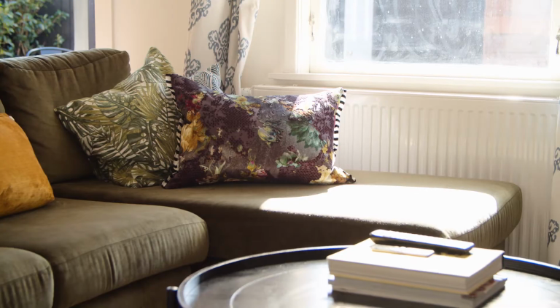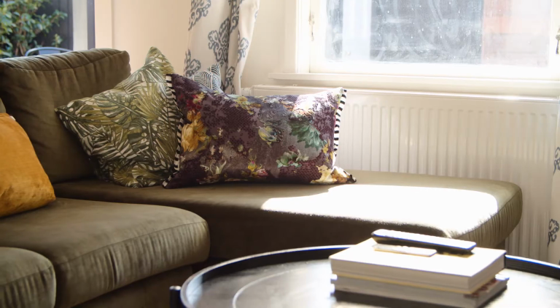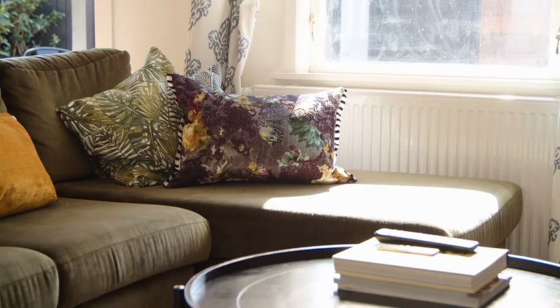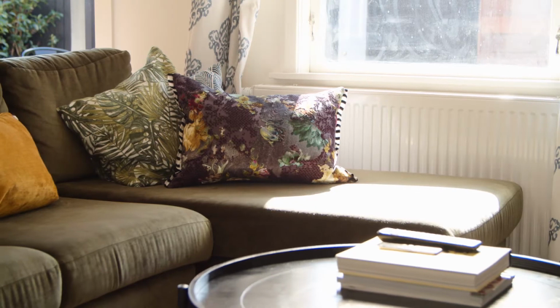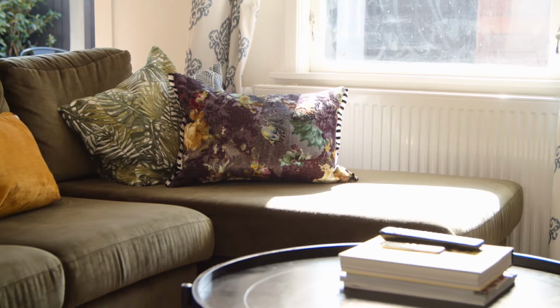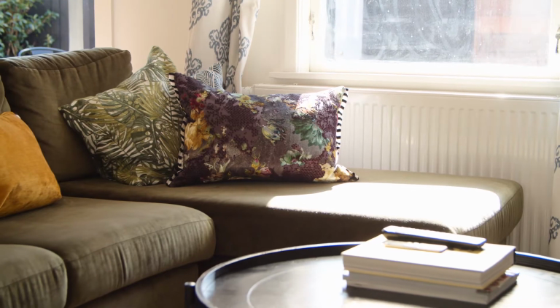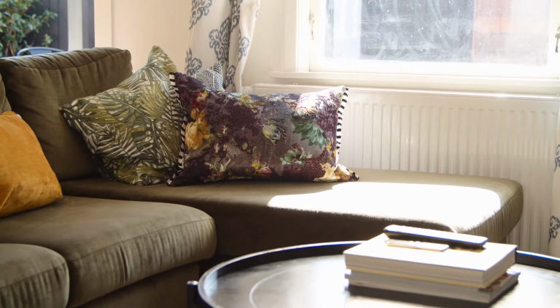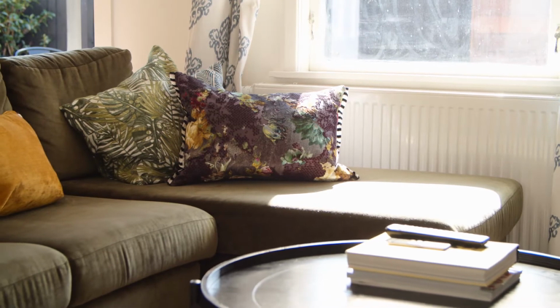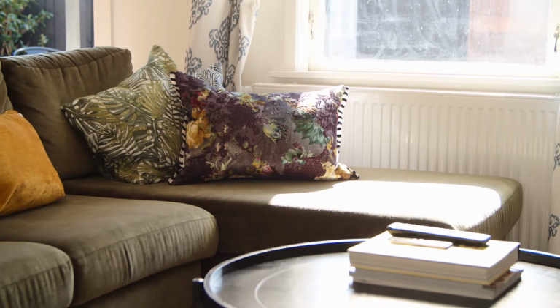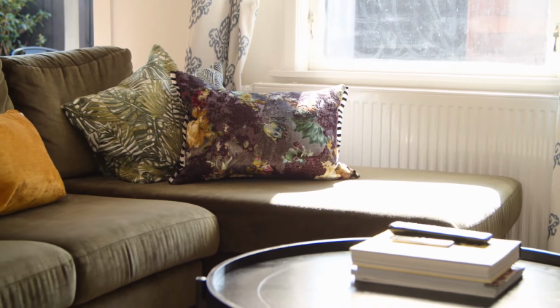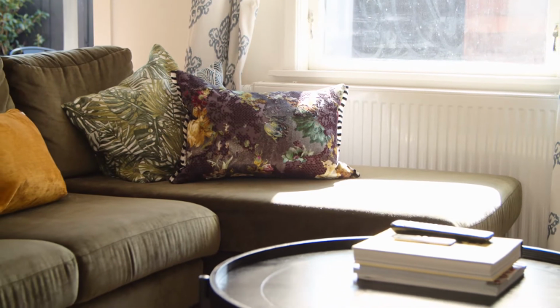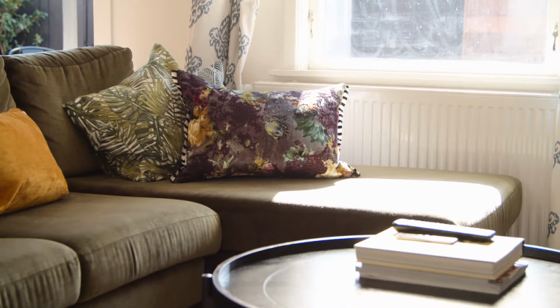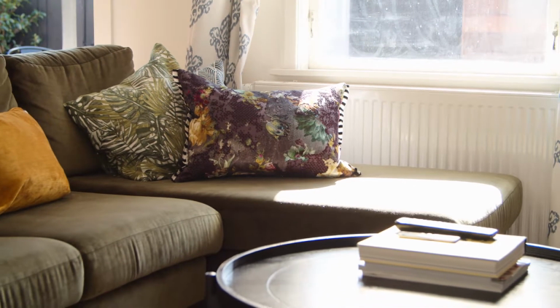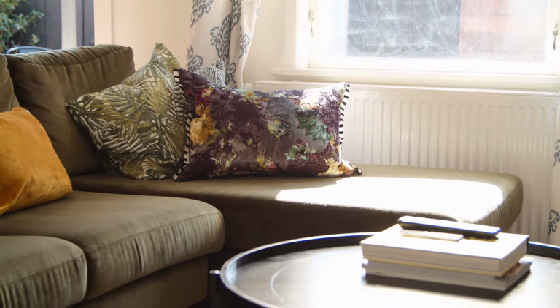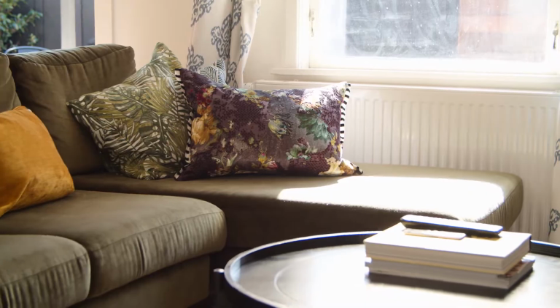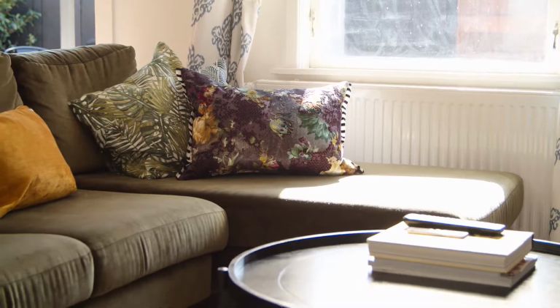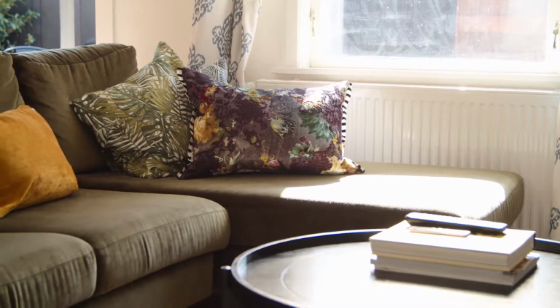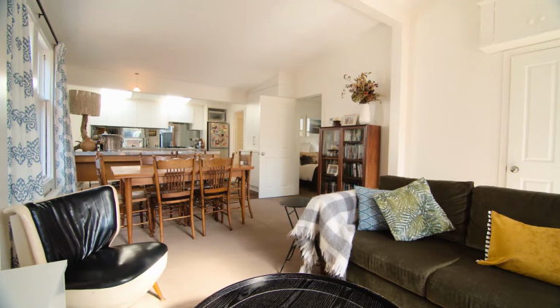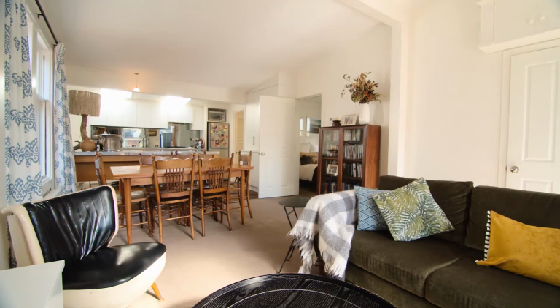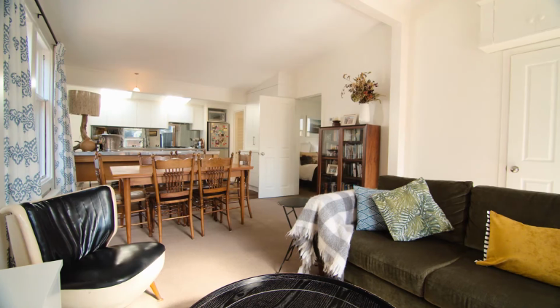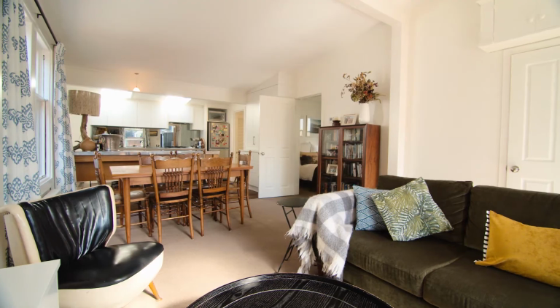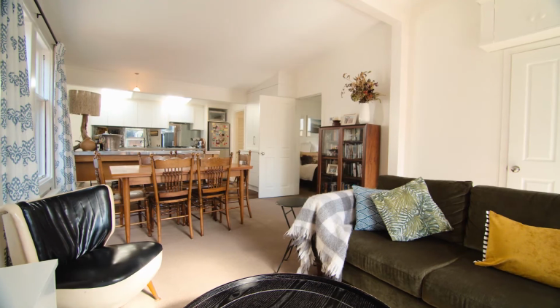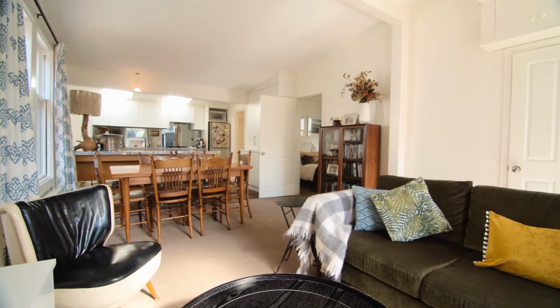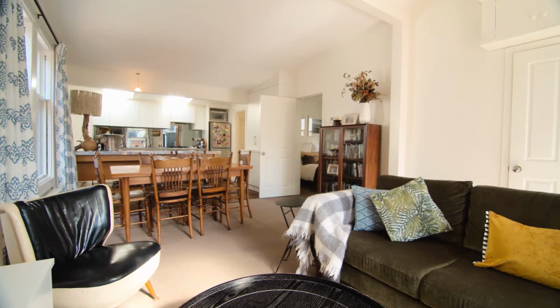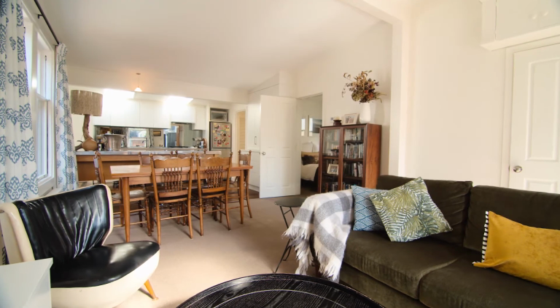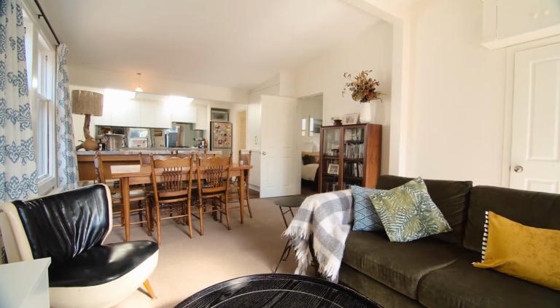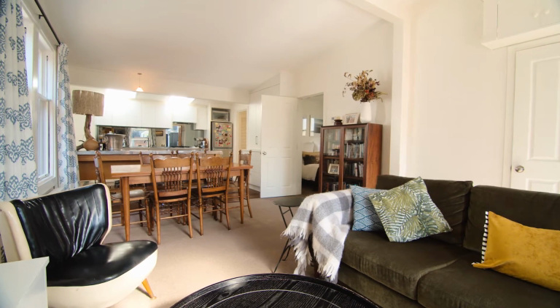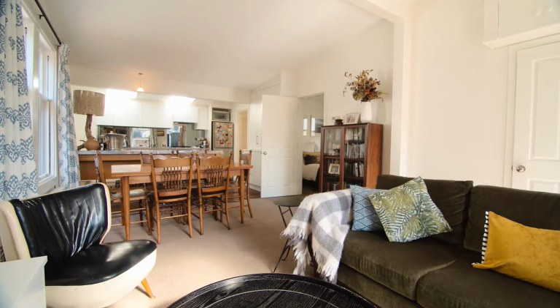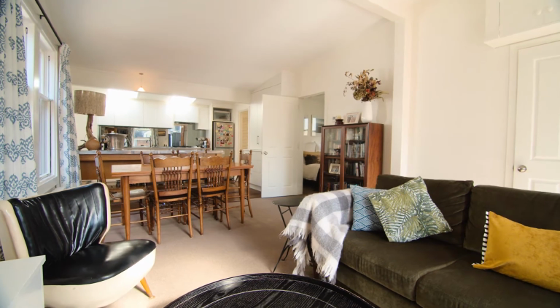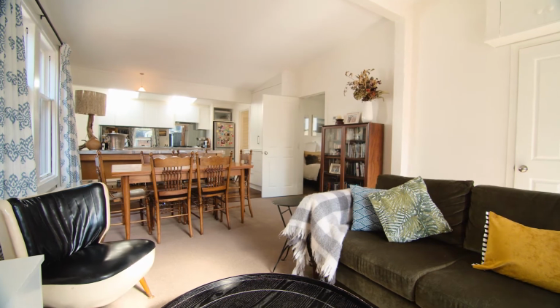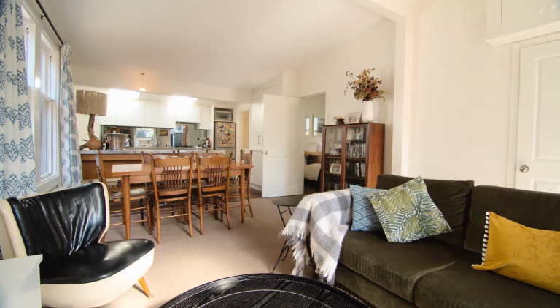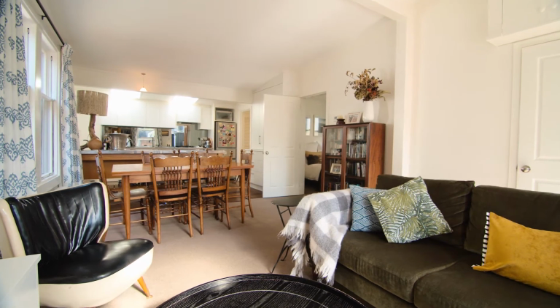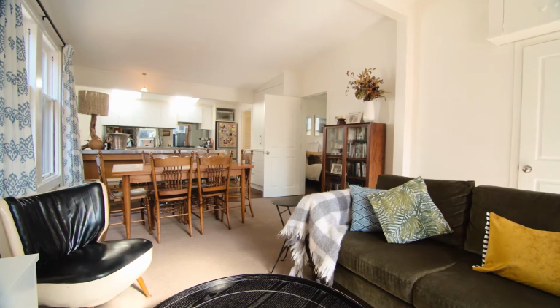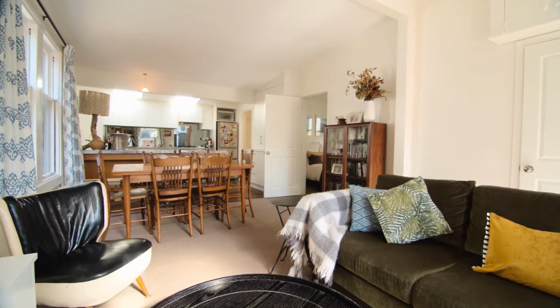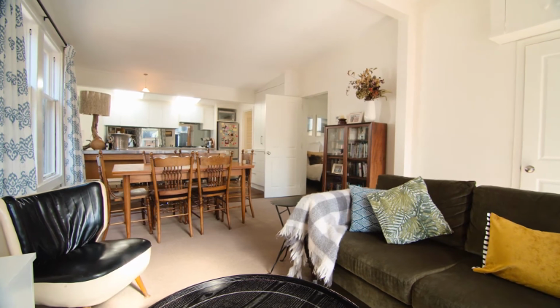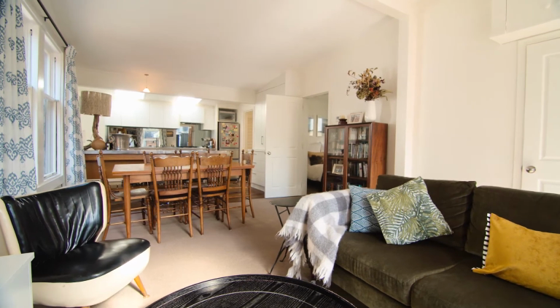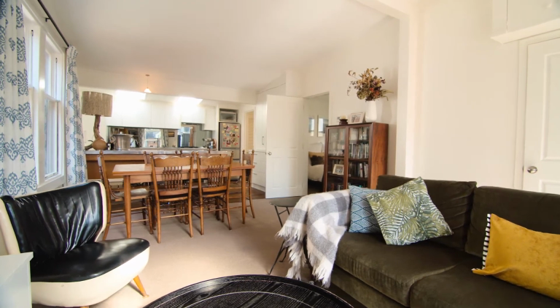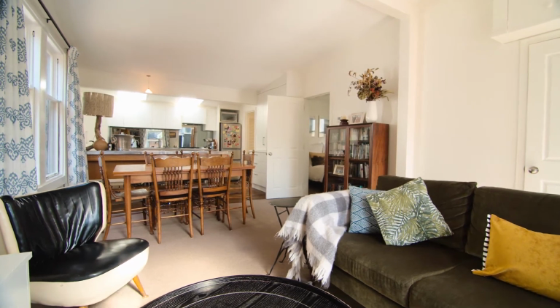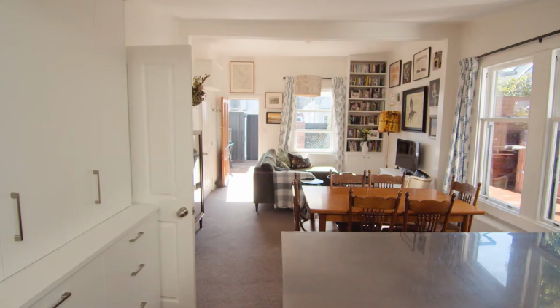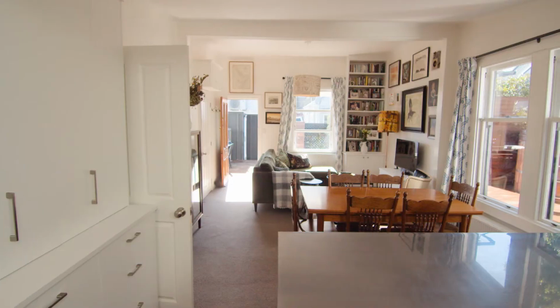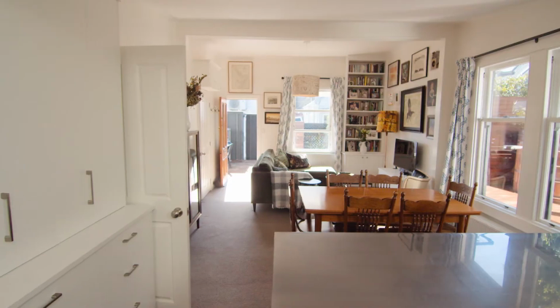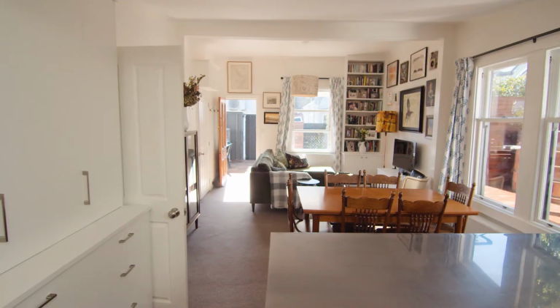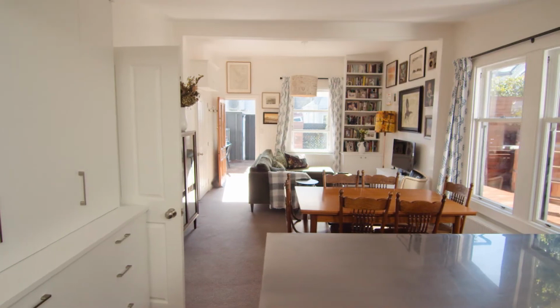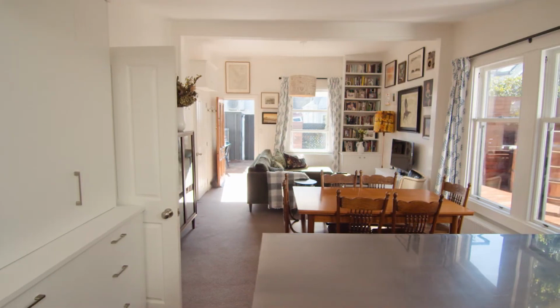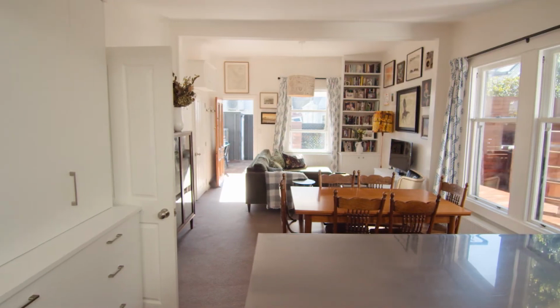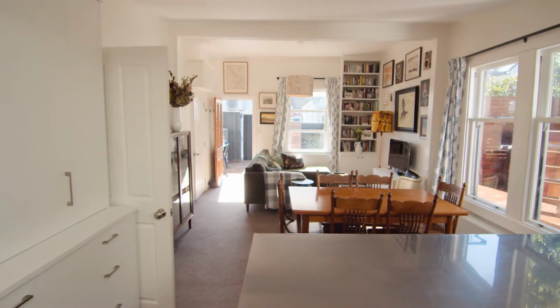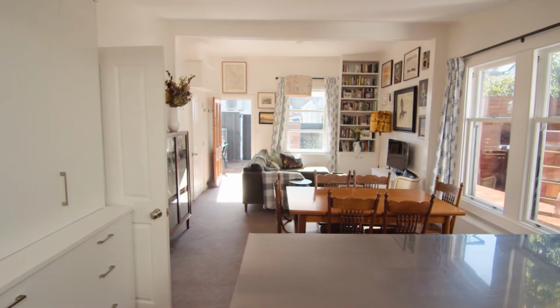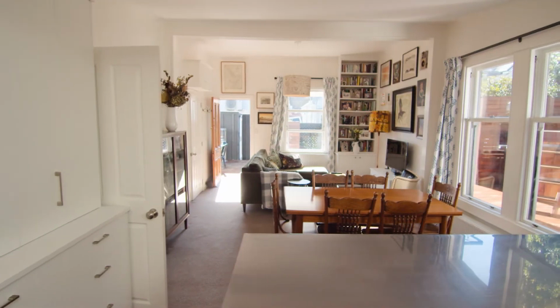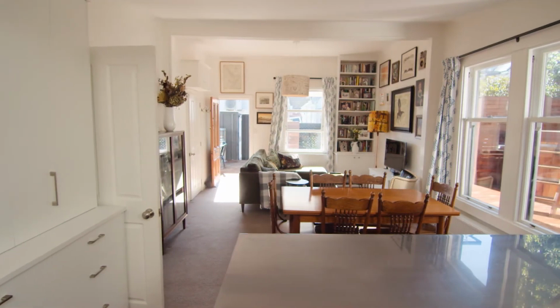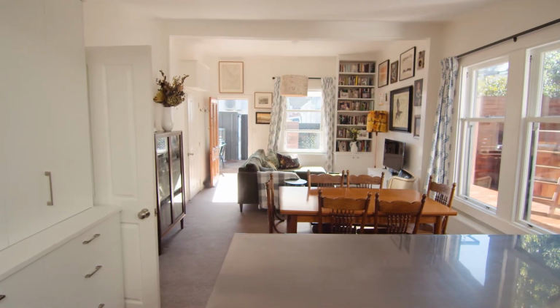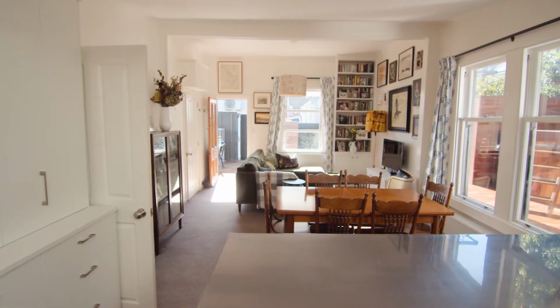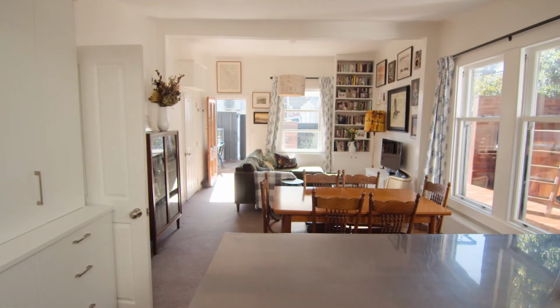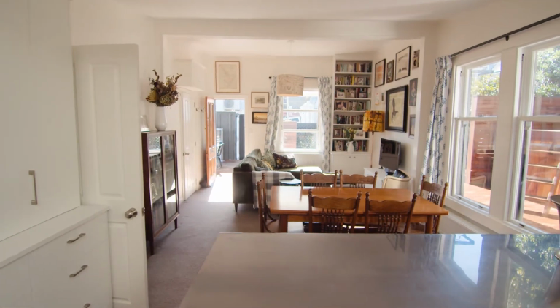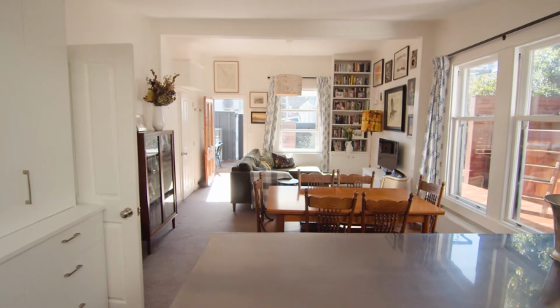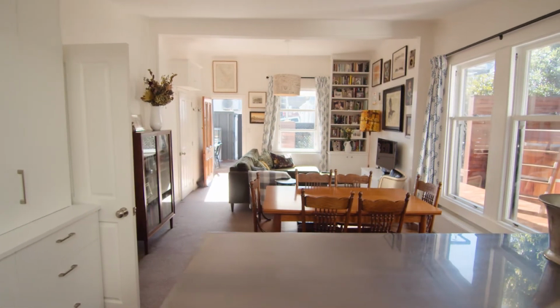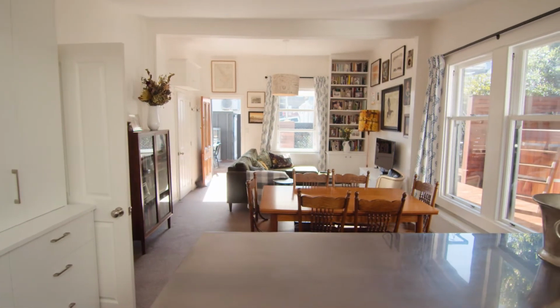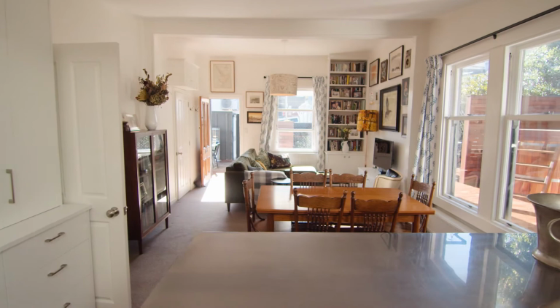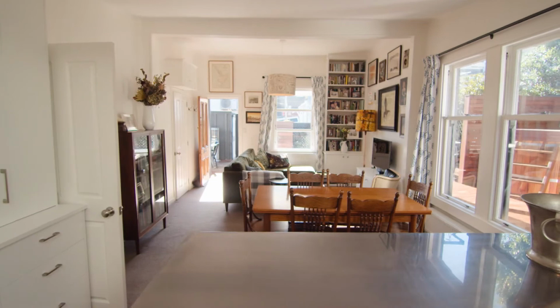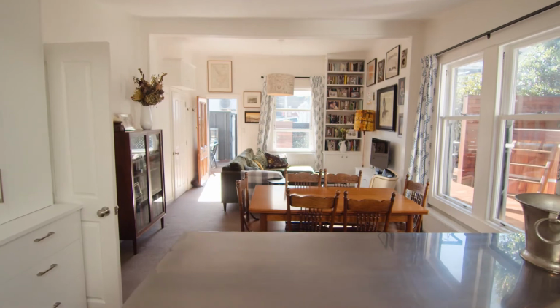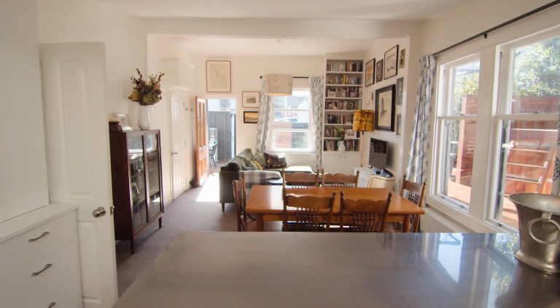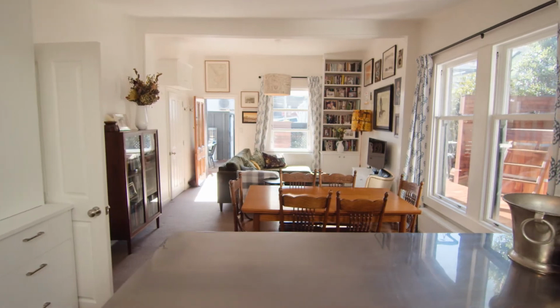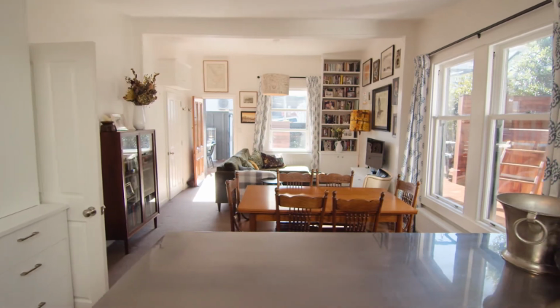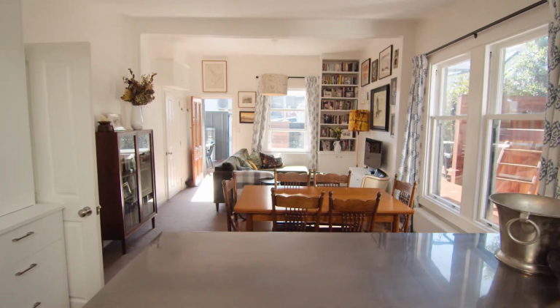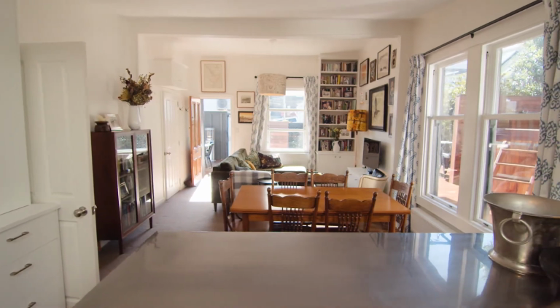Inside, the contemporary kitchen is at the heart of the home, enjoying connection to the open plan living area which extends to the outdoor space.